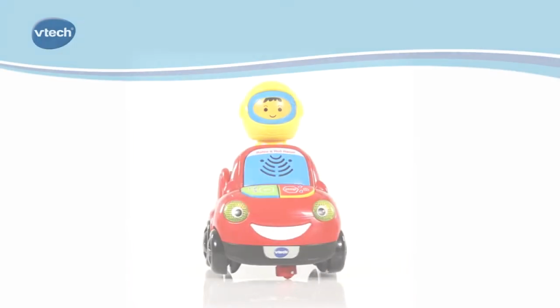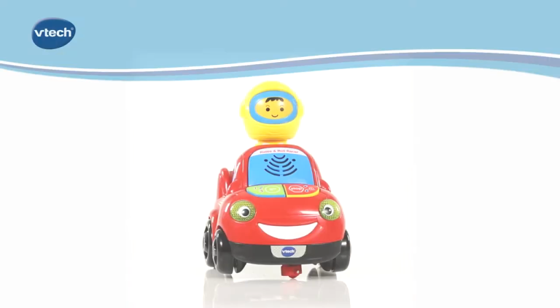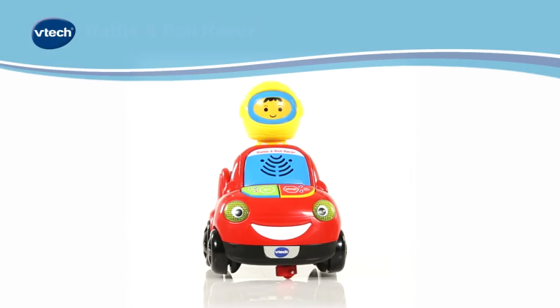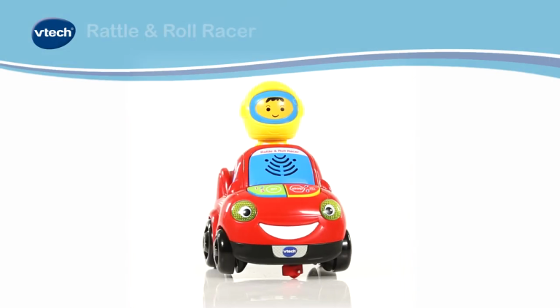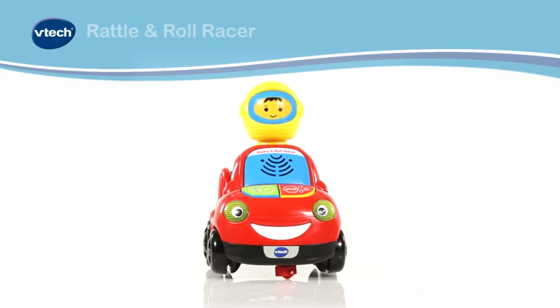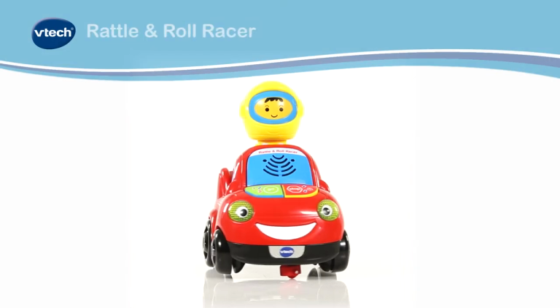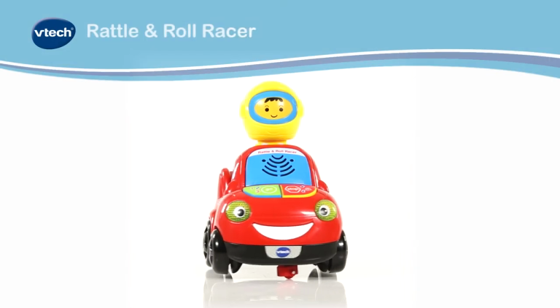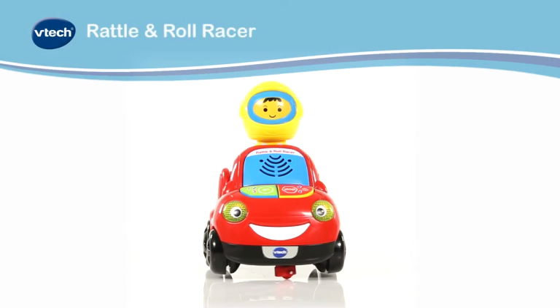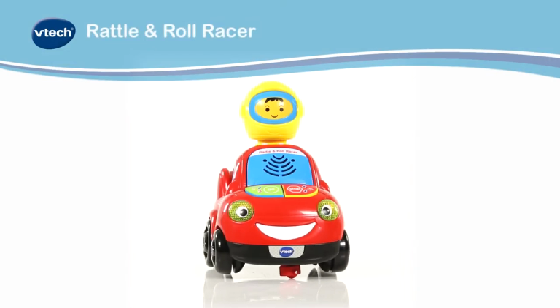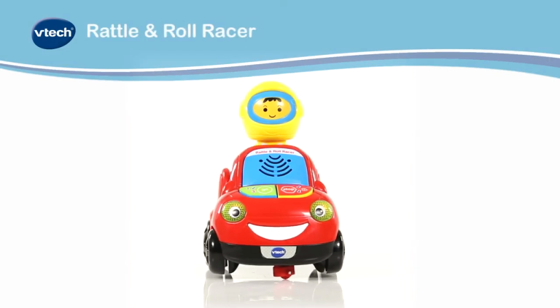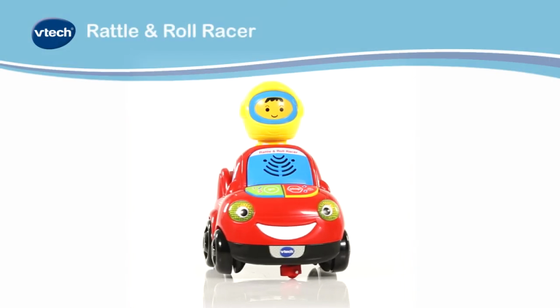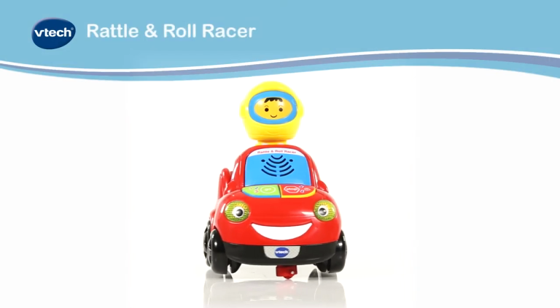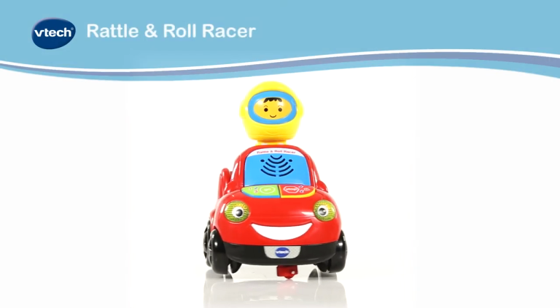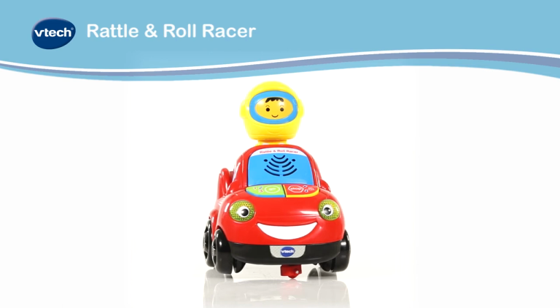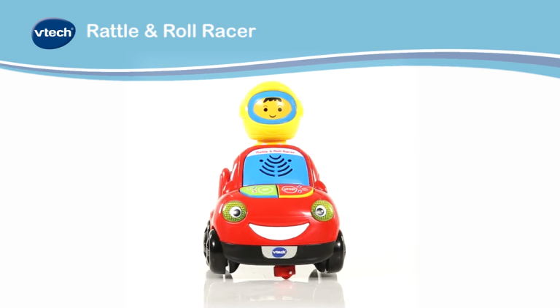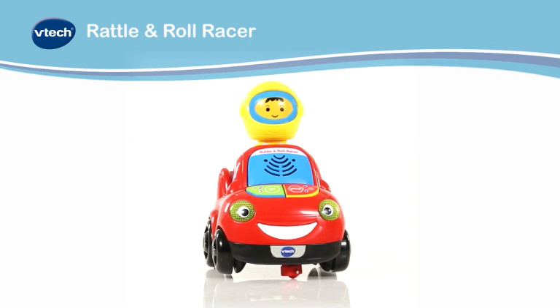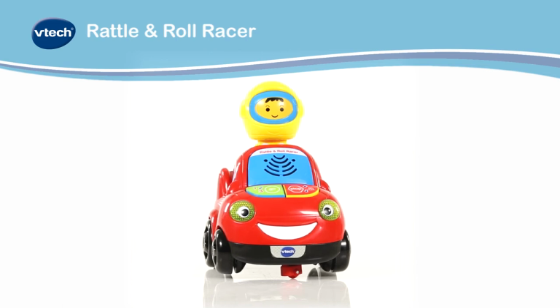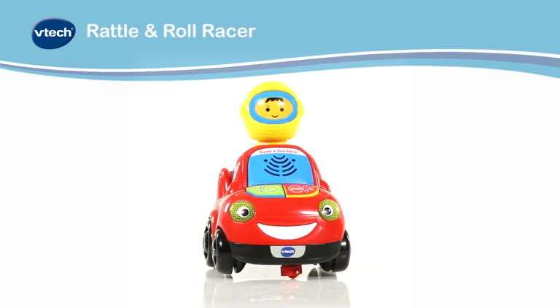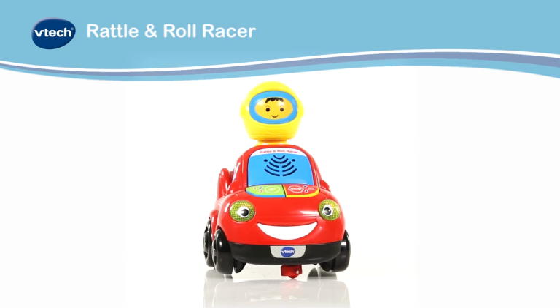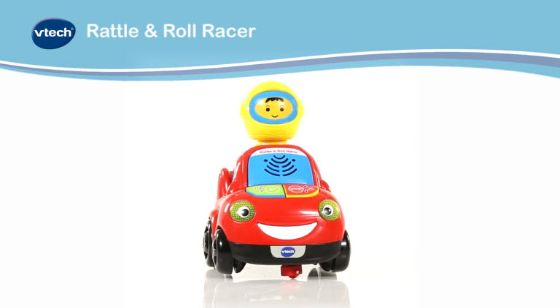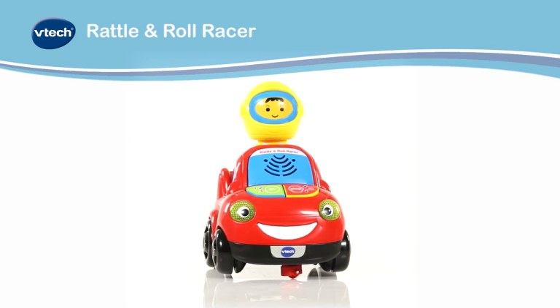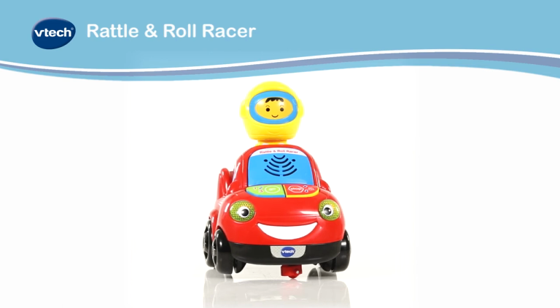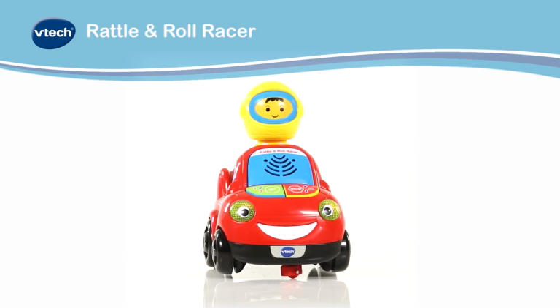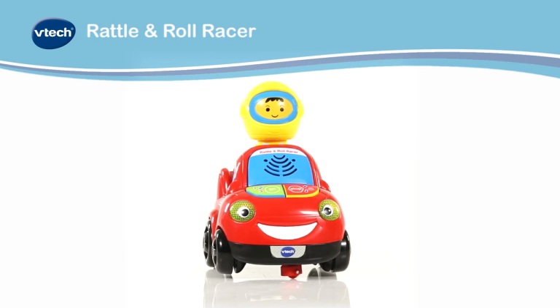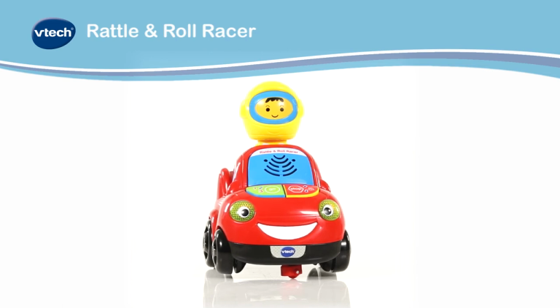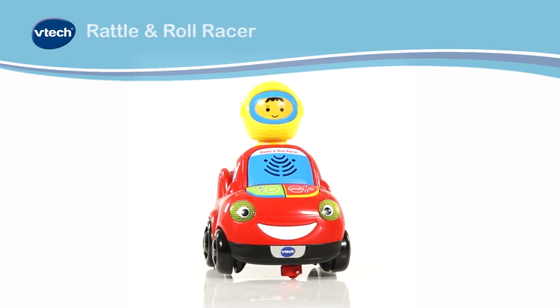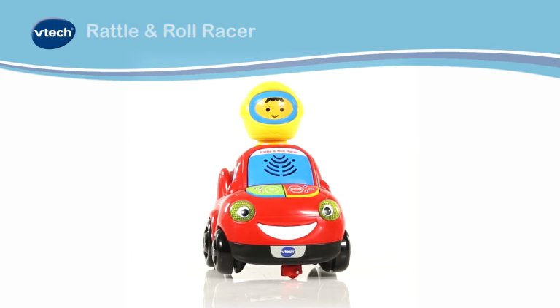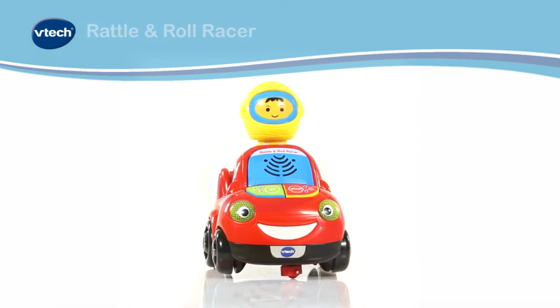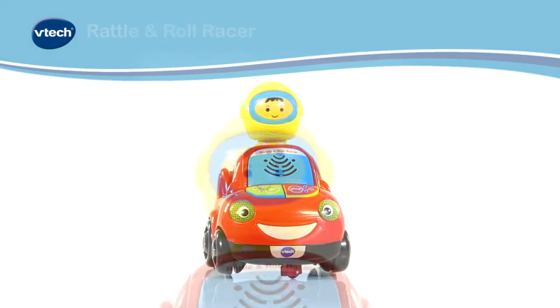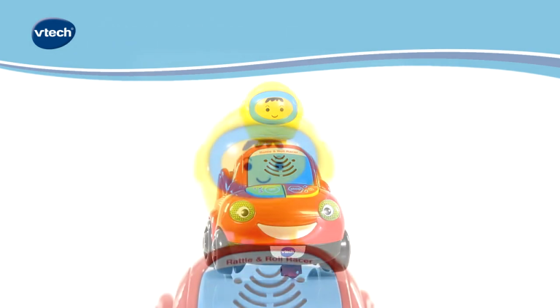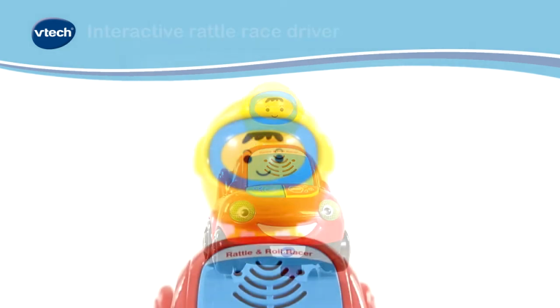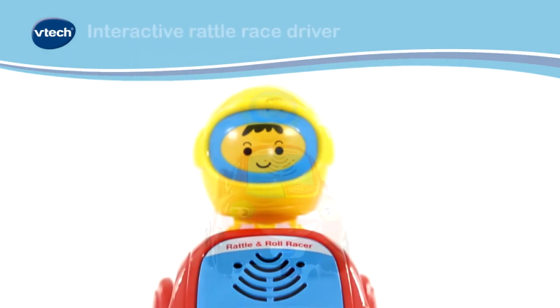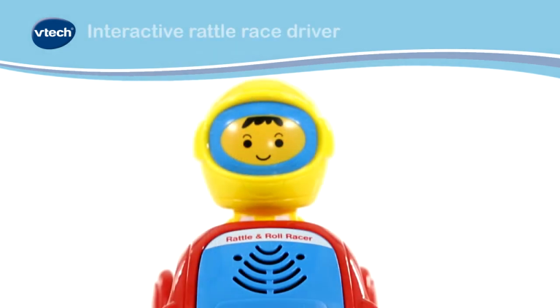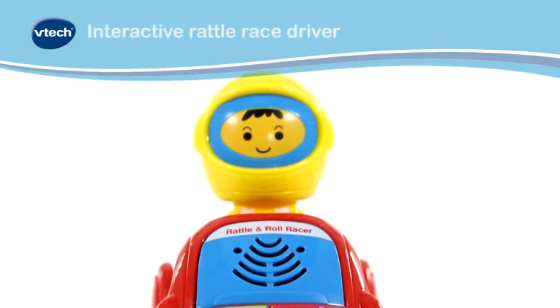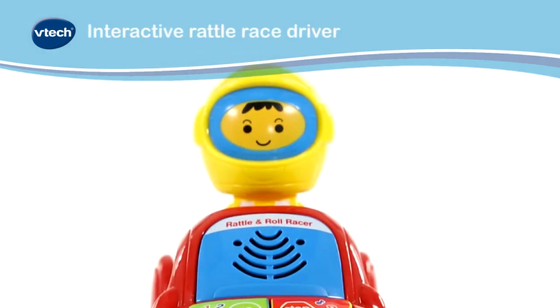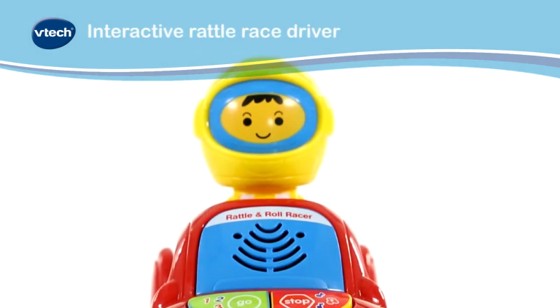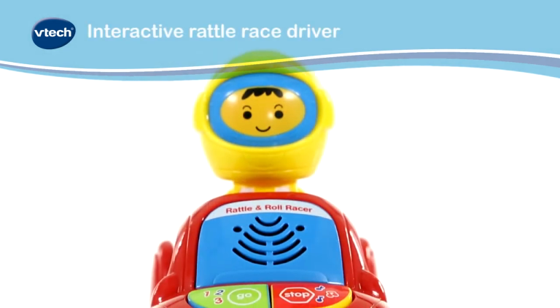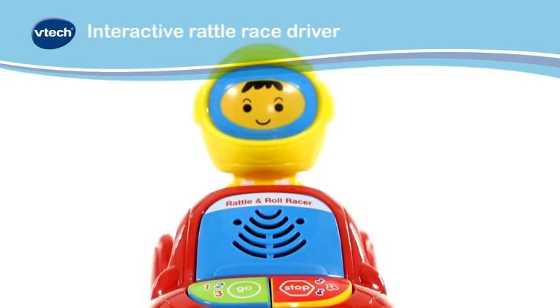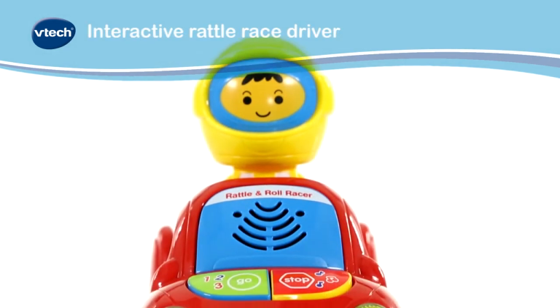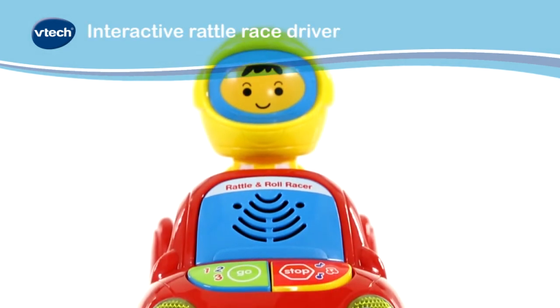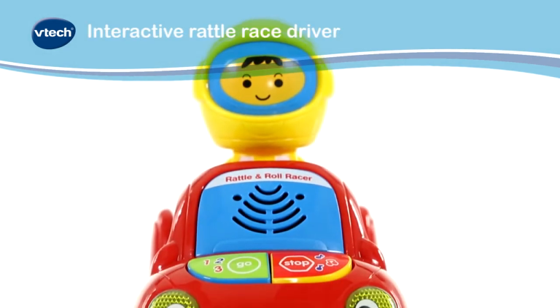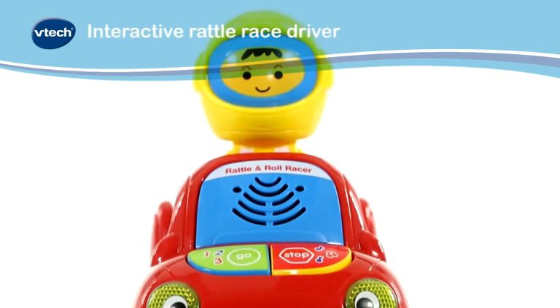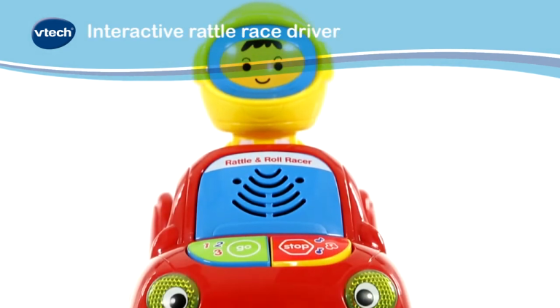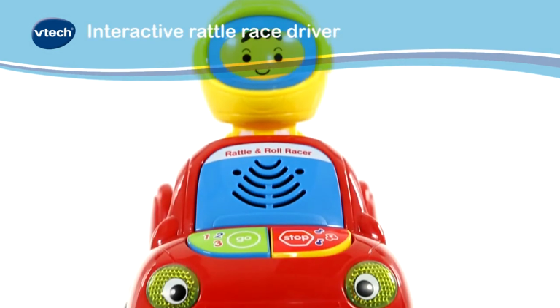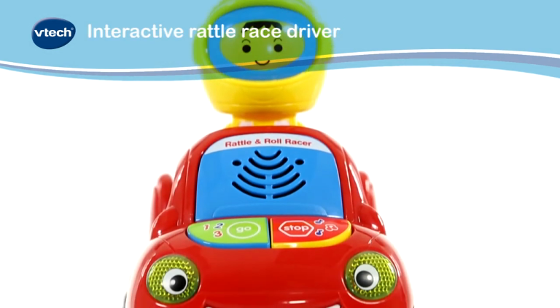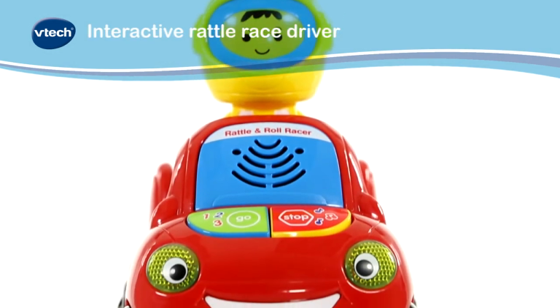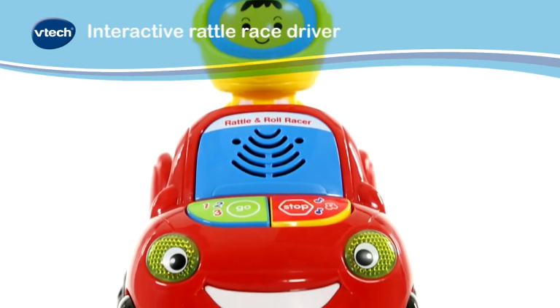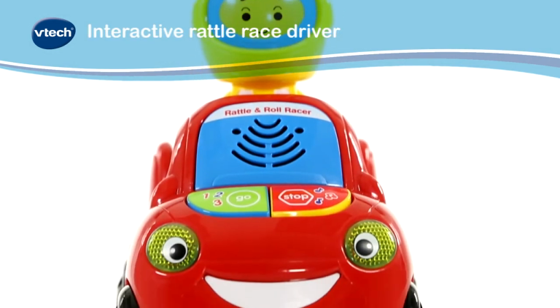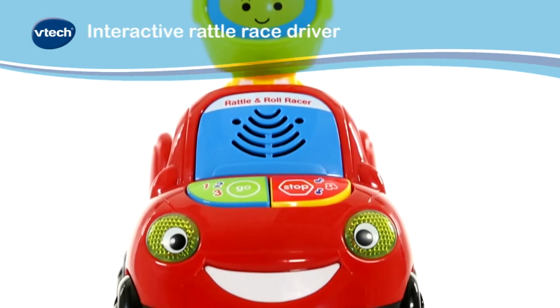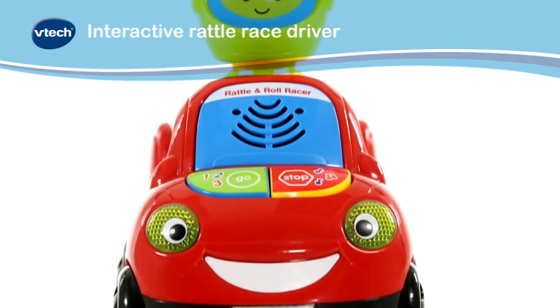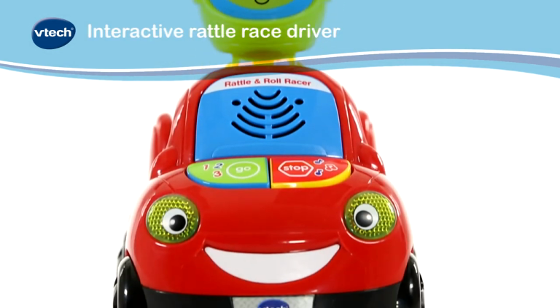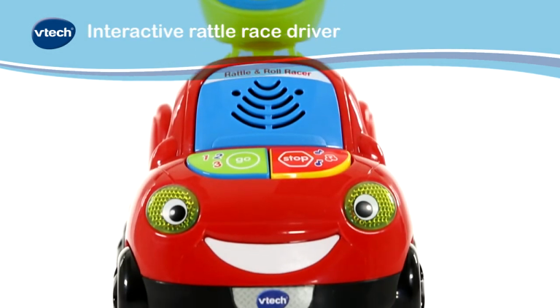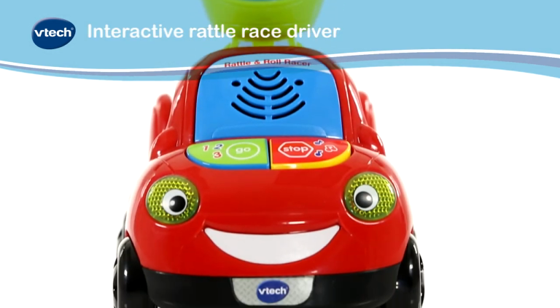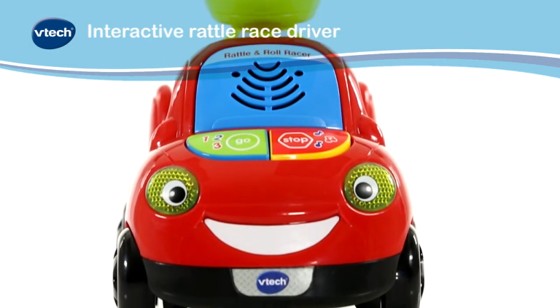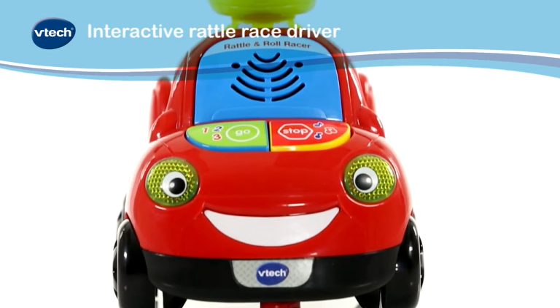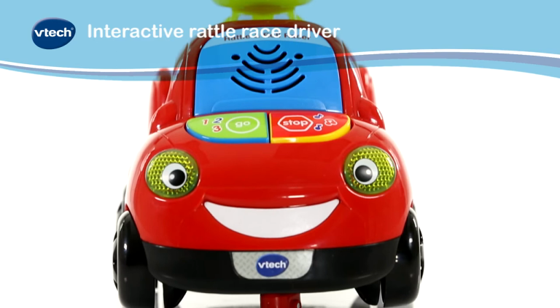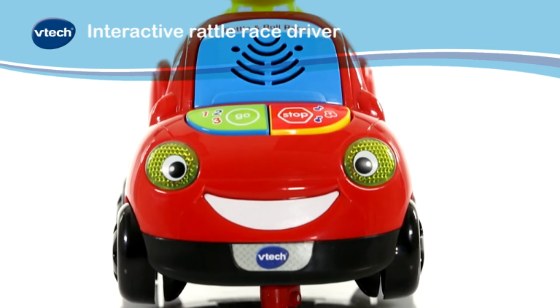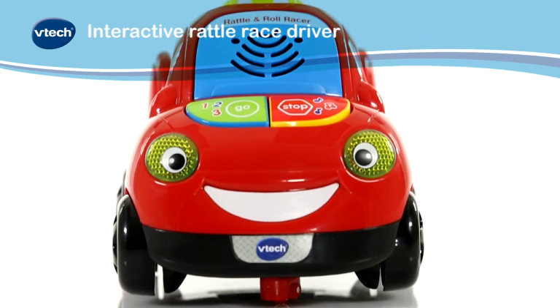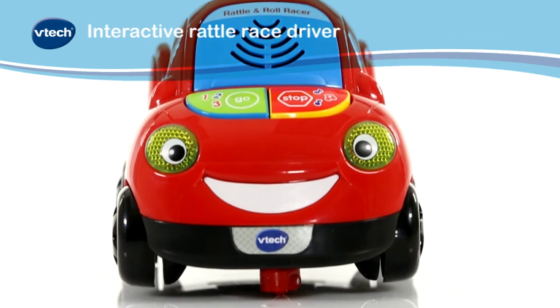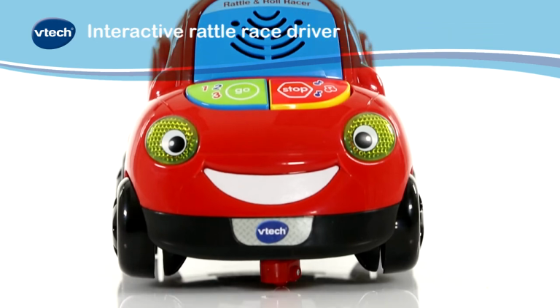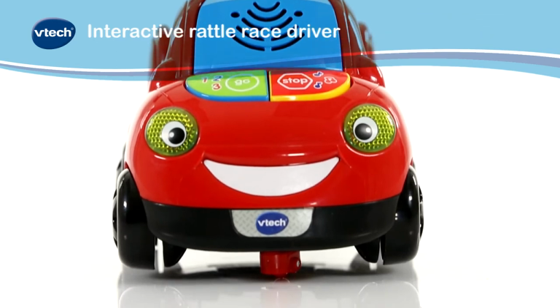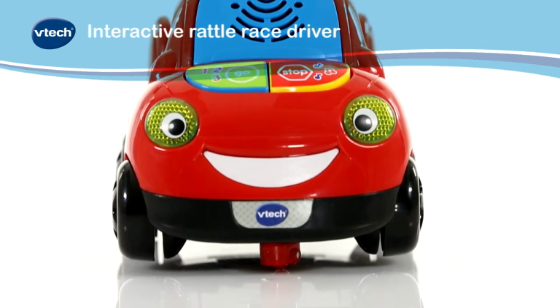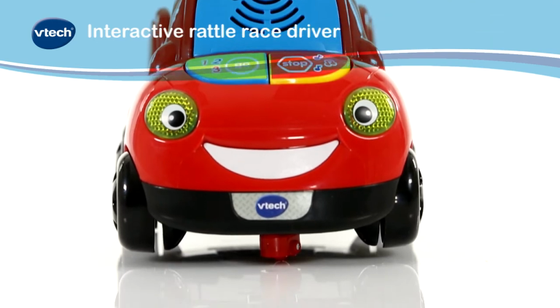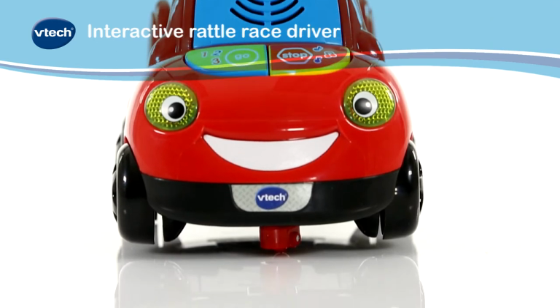Introducing the Rattle and Roll Racer from VTEC. Car racing has never been more exciting than with the Rattle and Roll Racer.